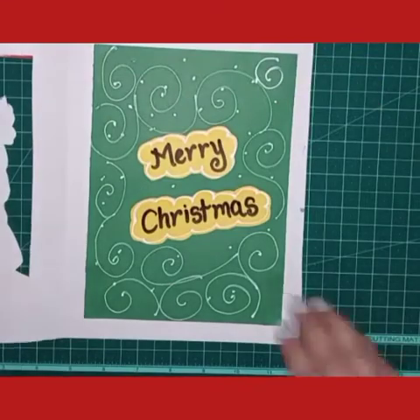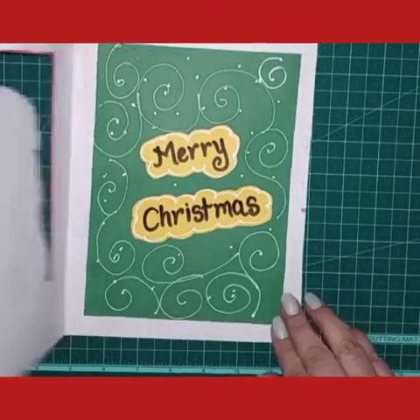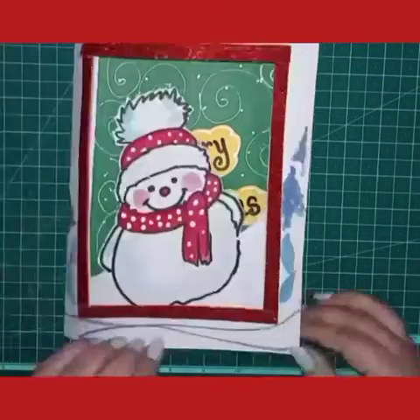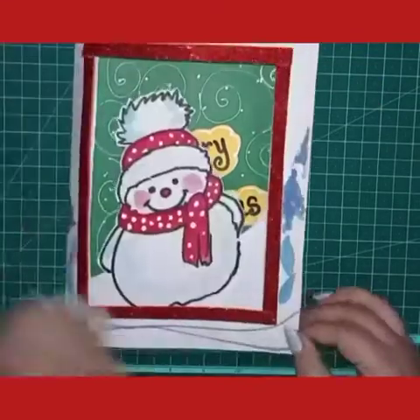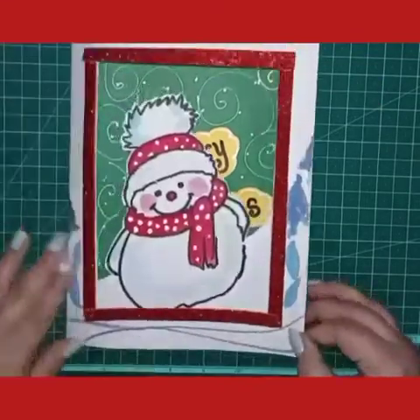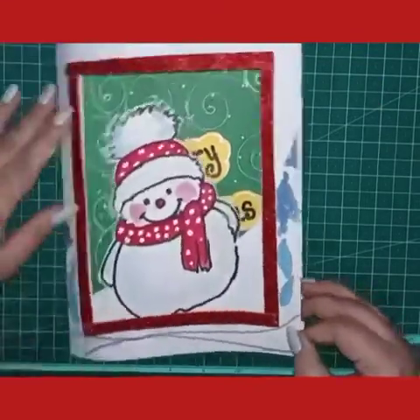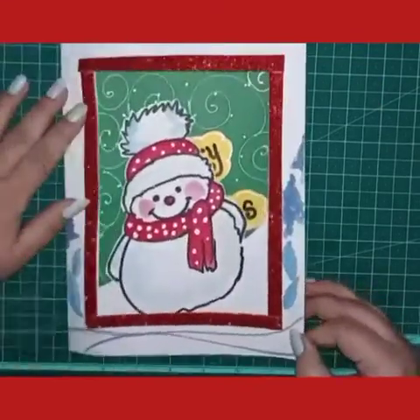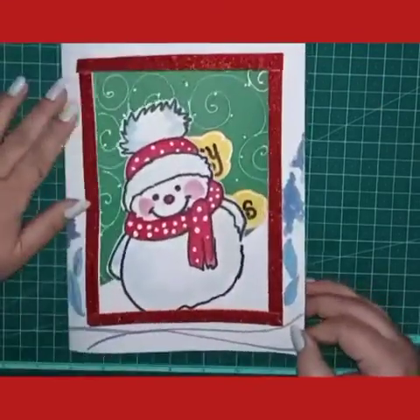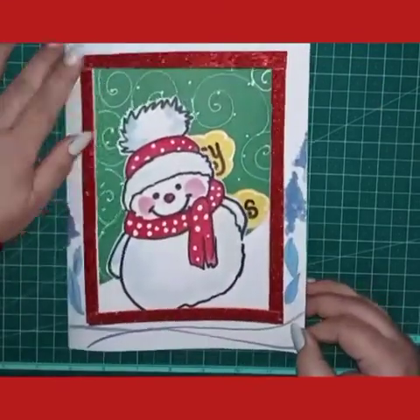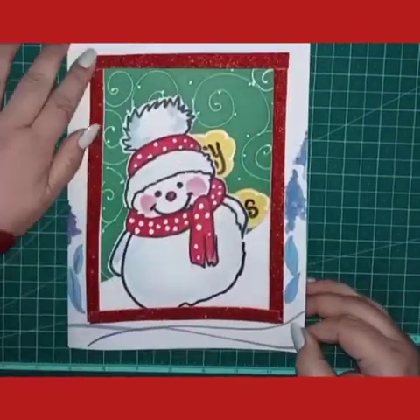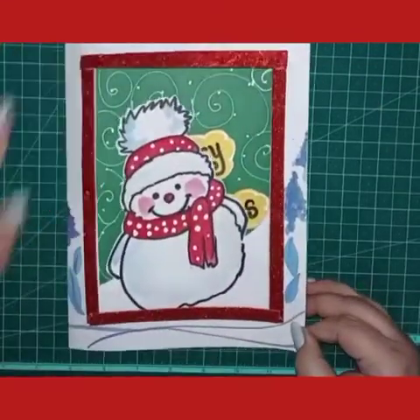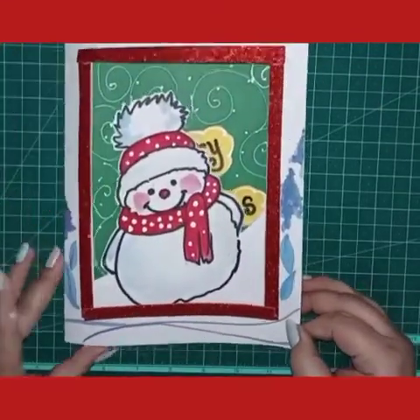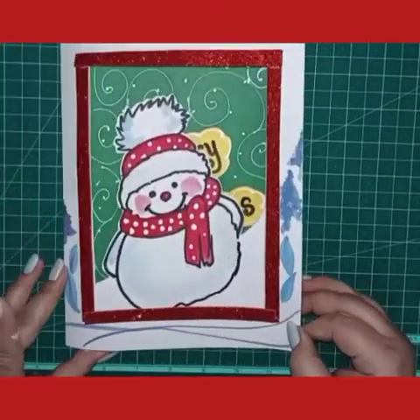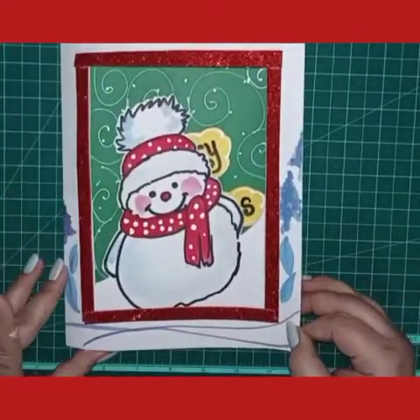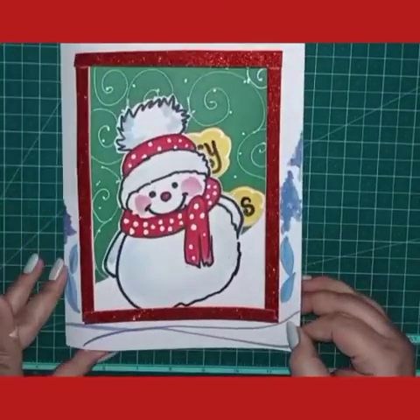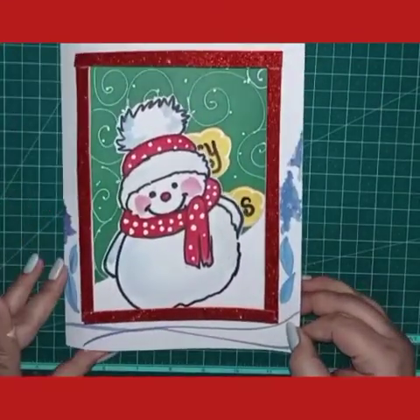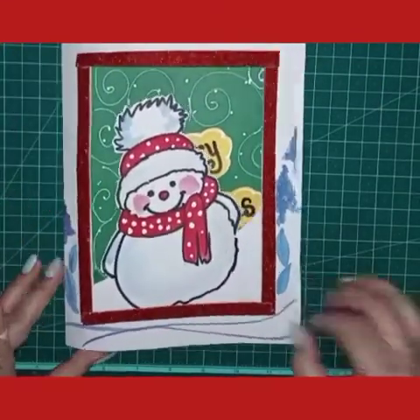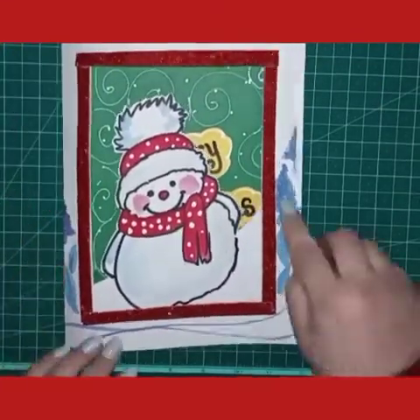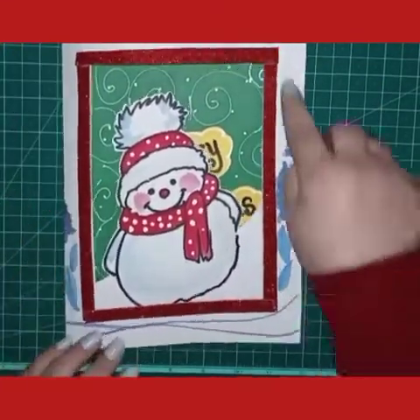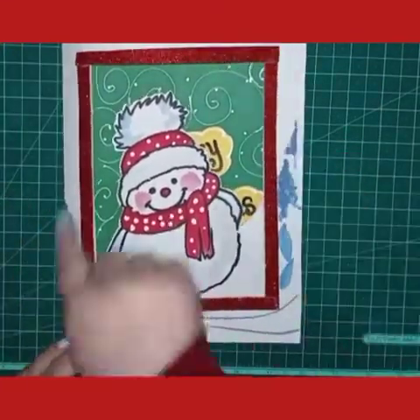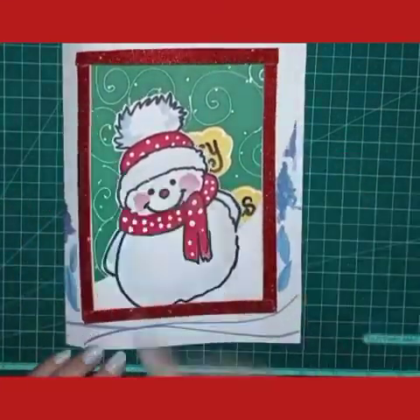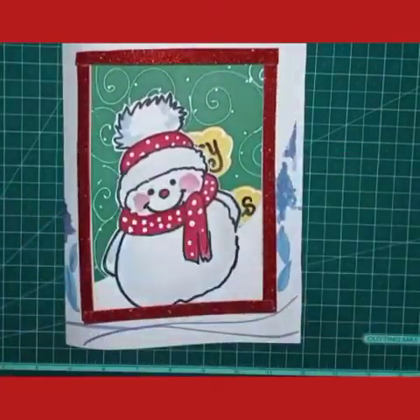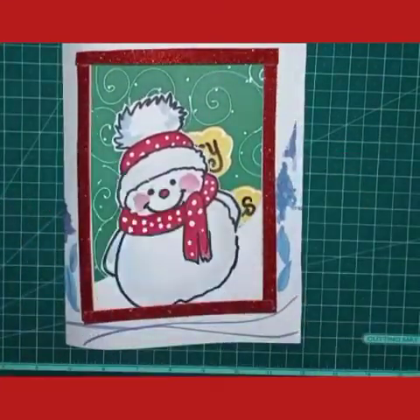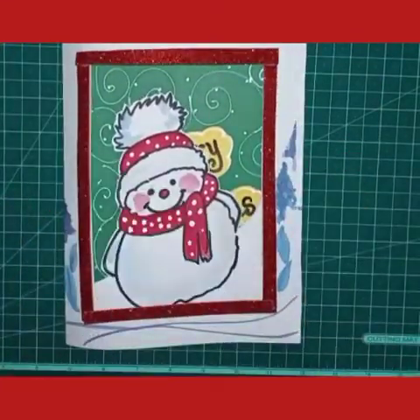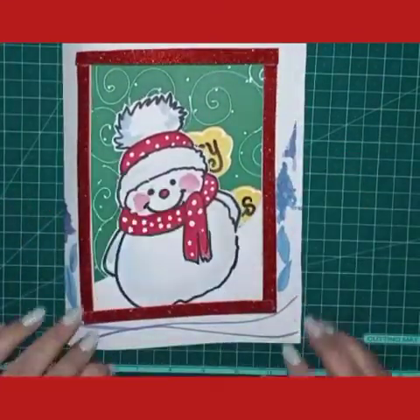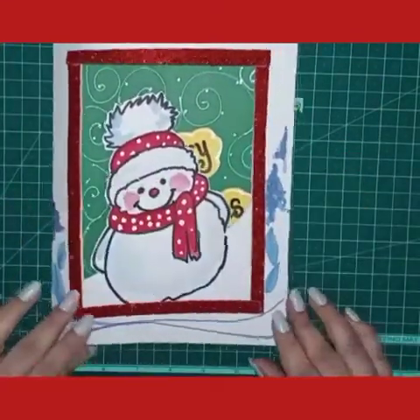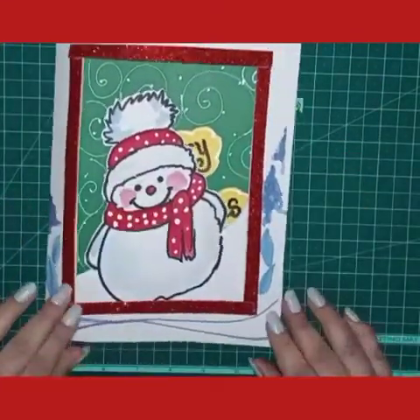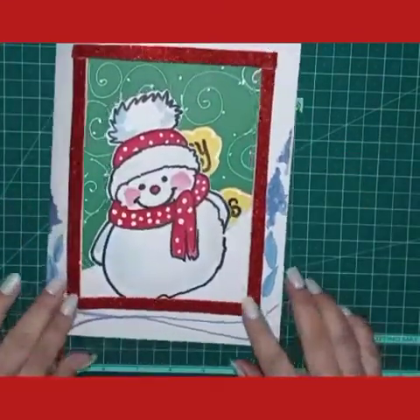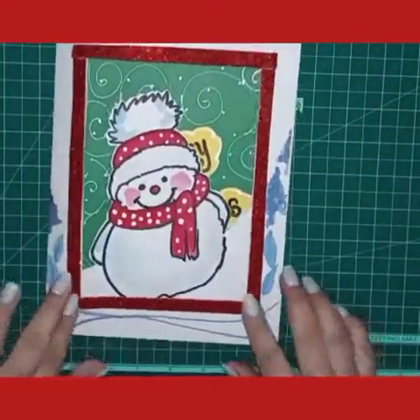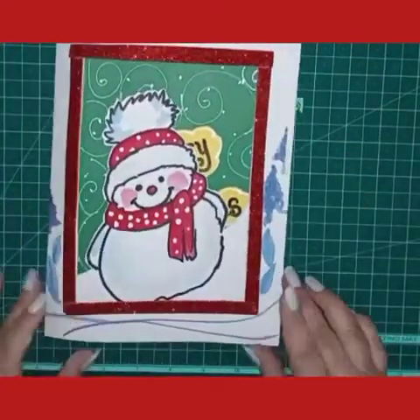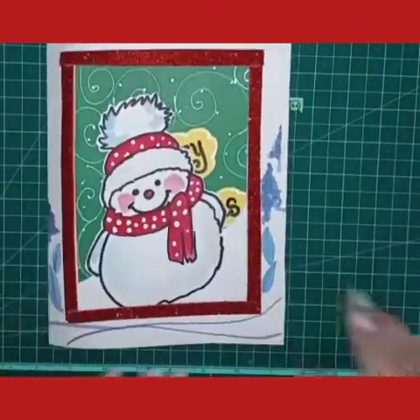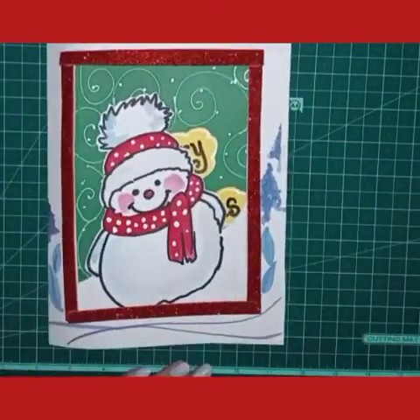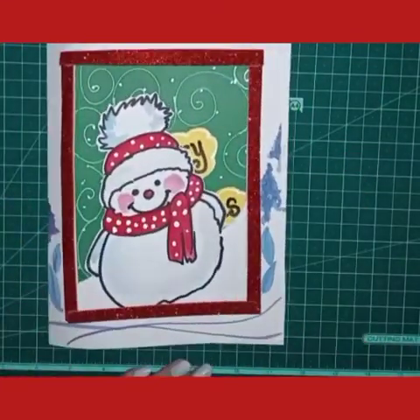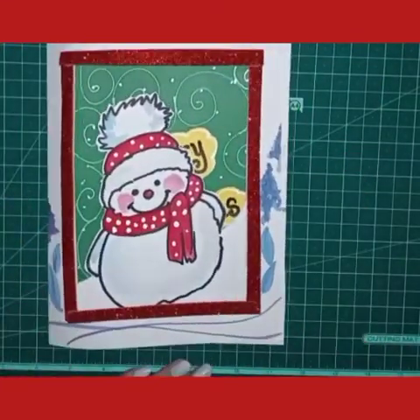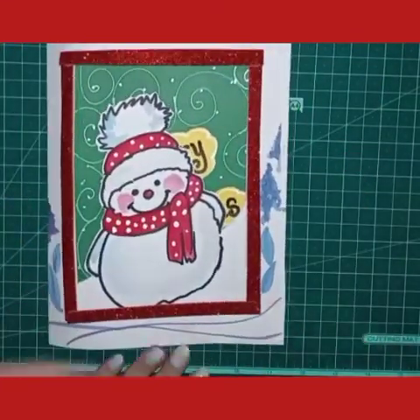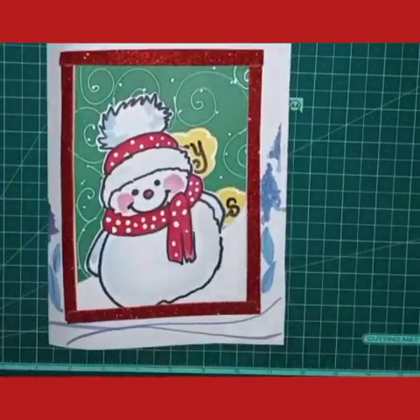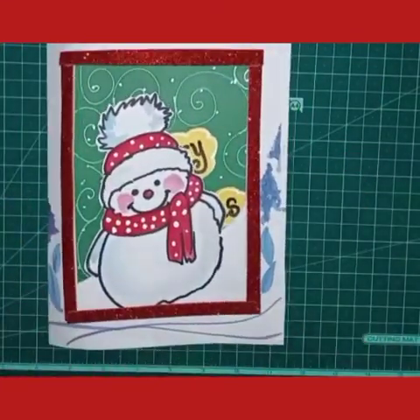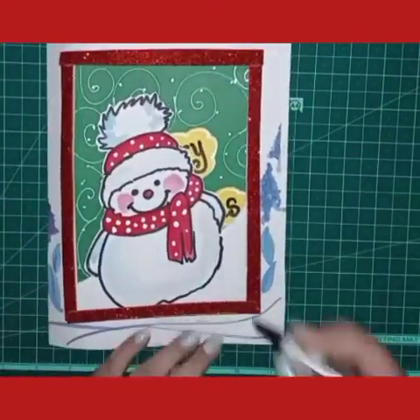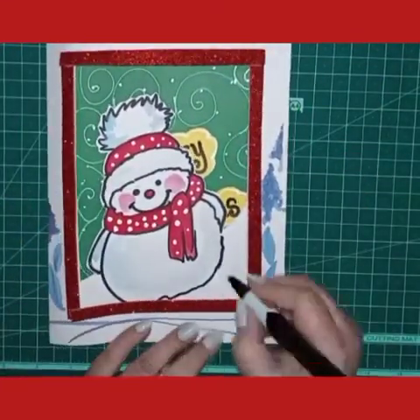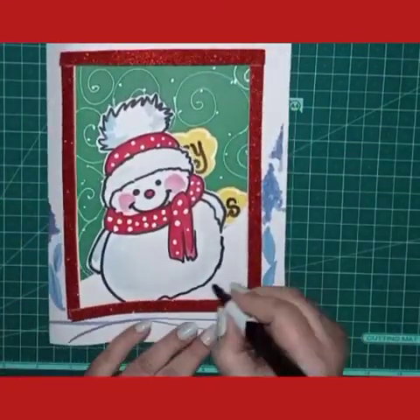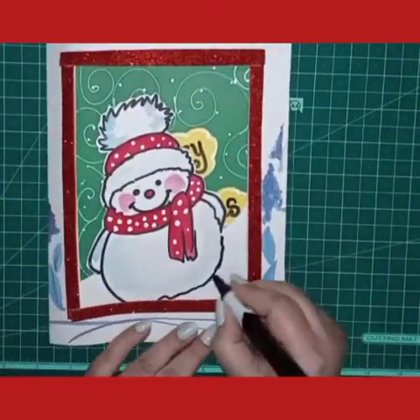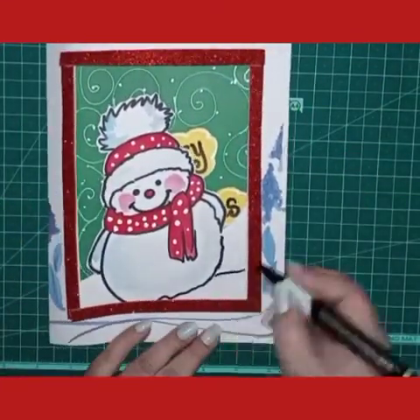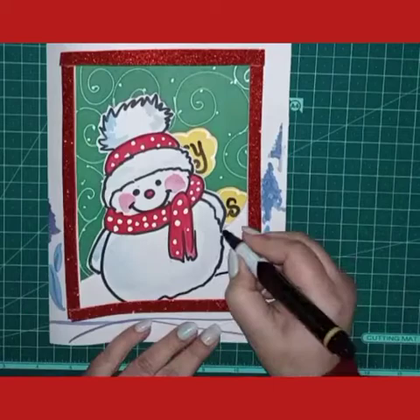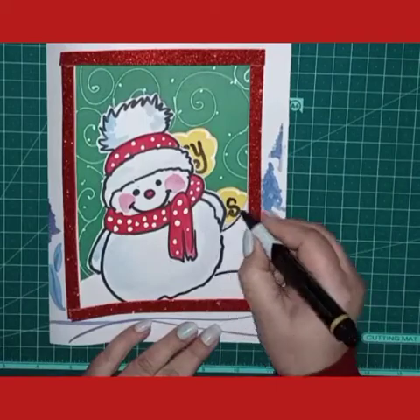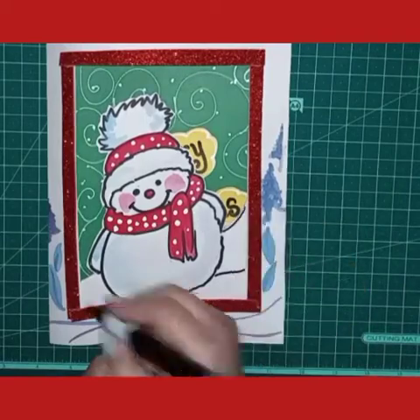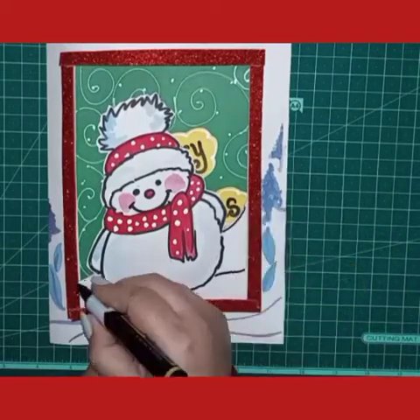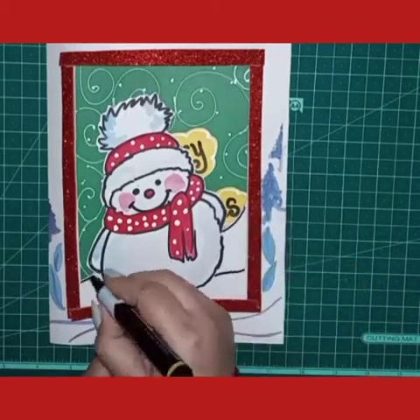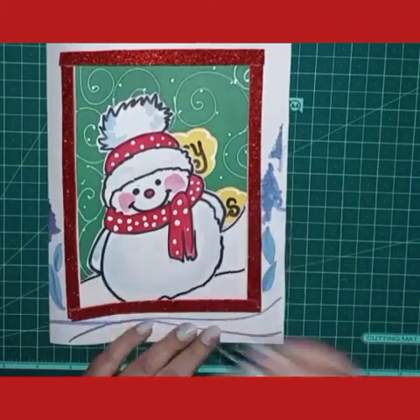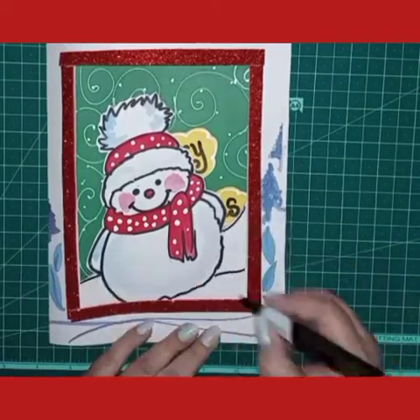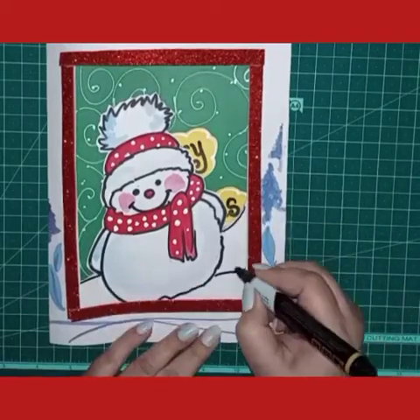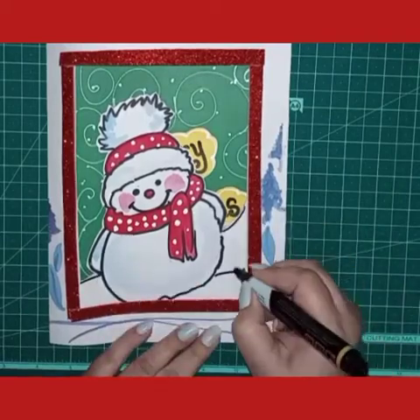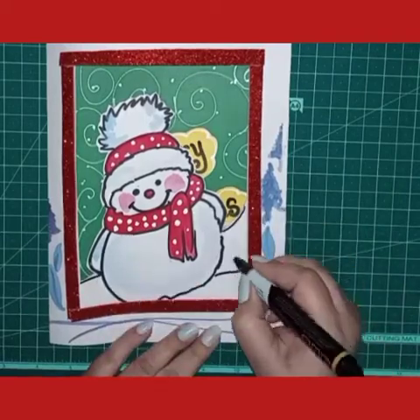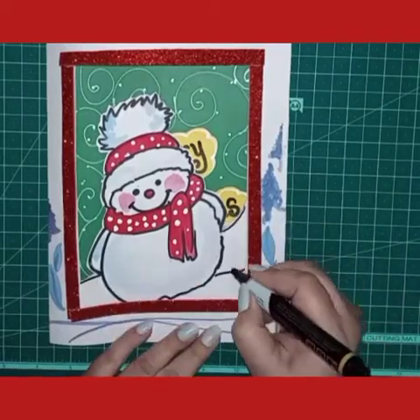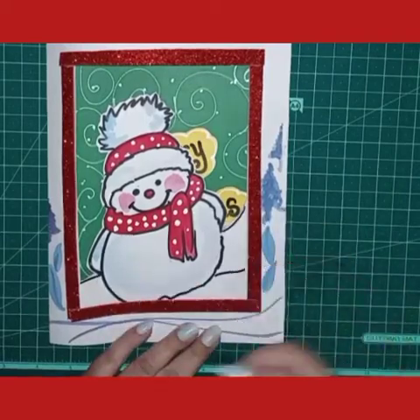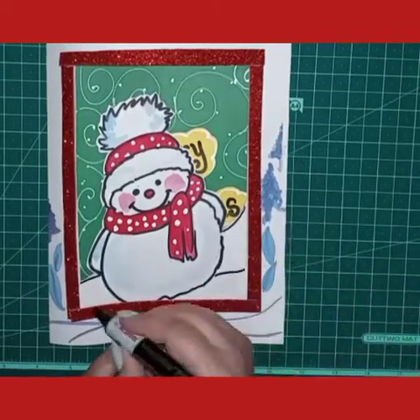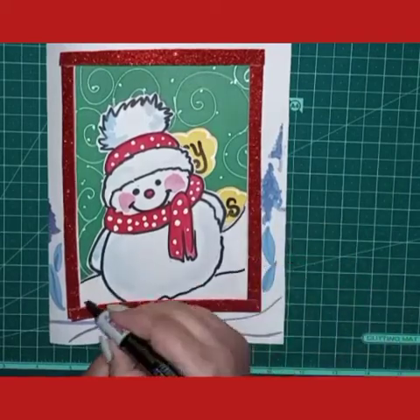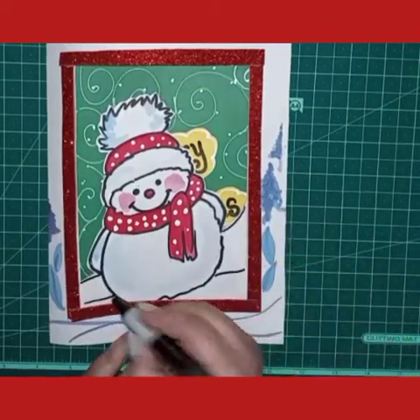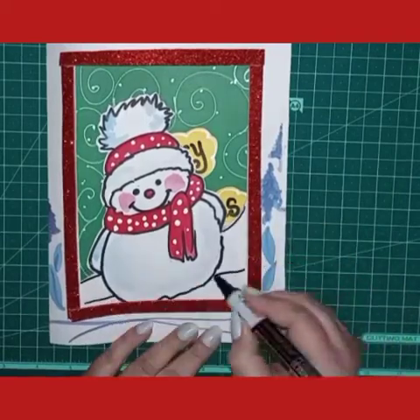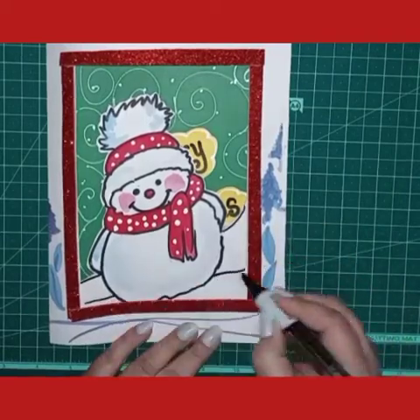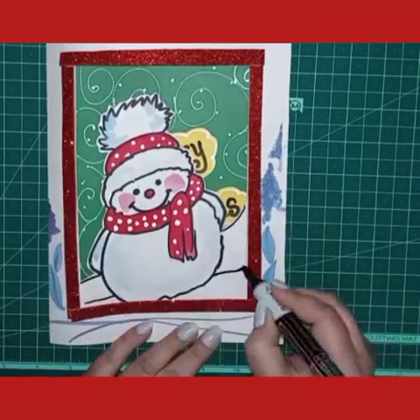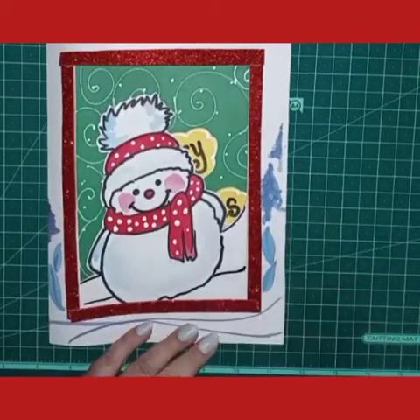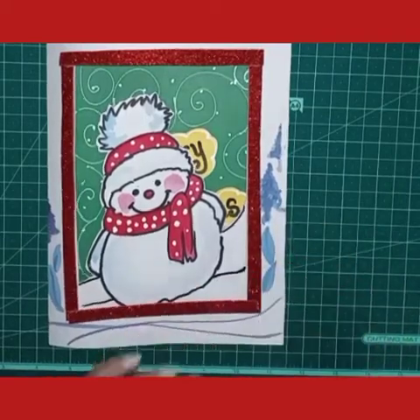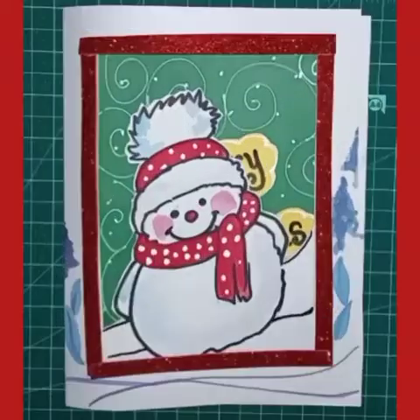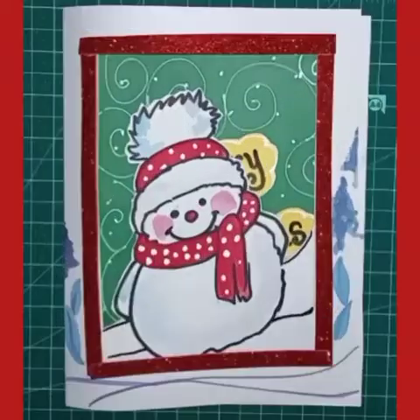Hope you like the card and hope you like the technique. You must try this. Thank you and Merry Christmas!